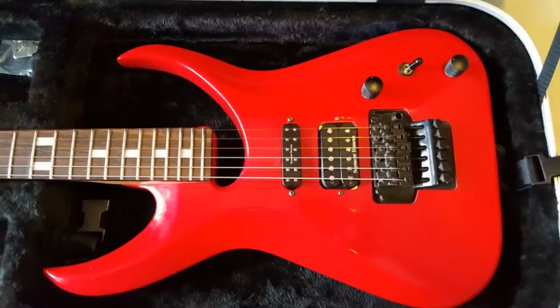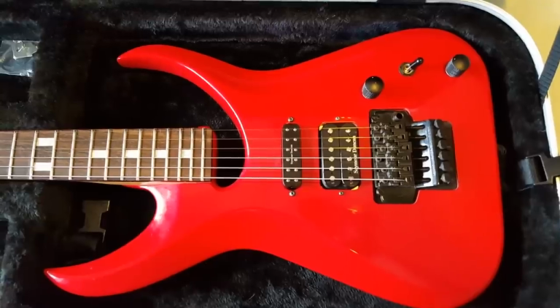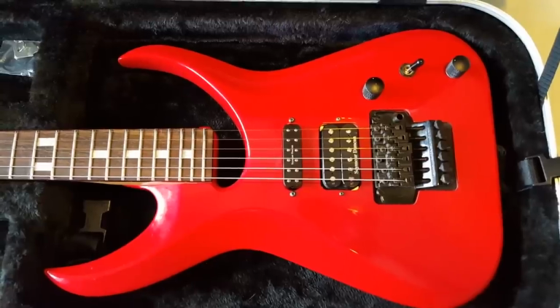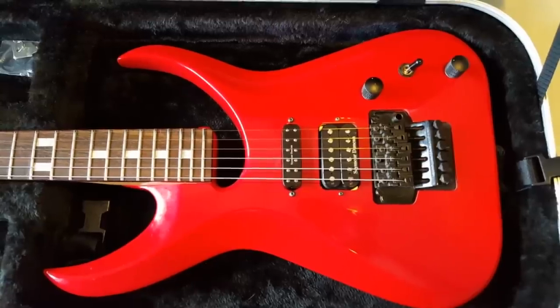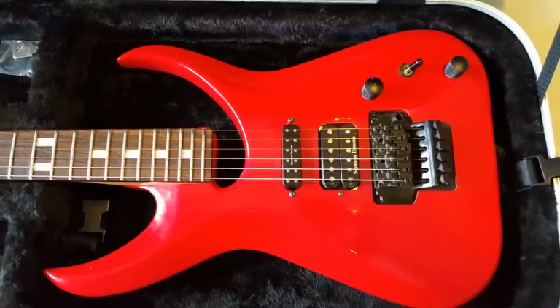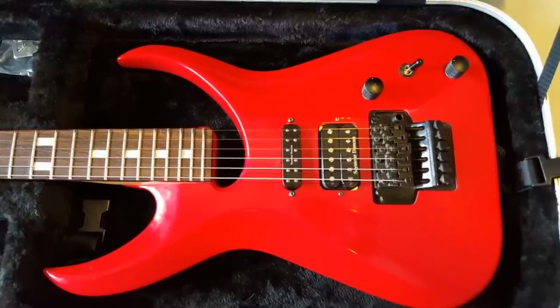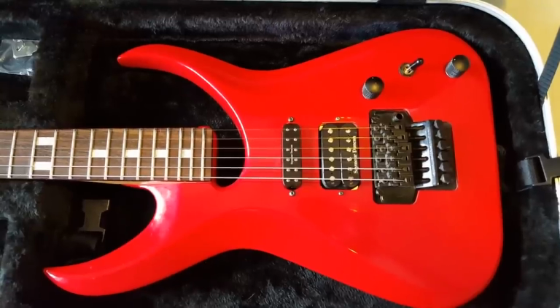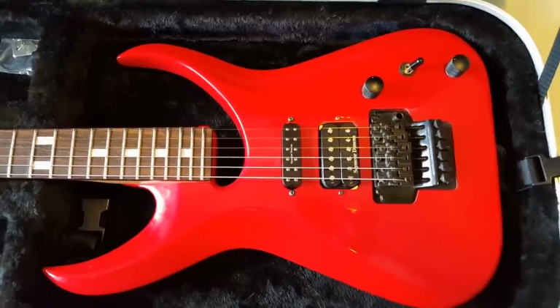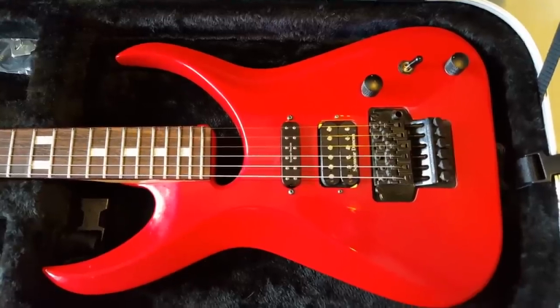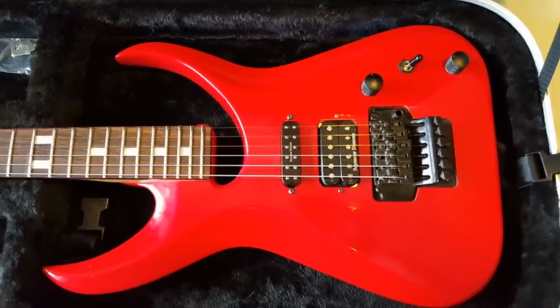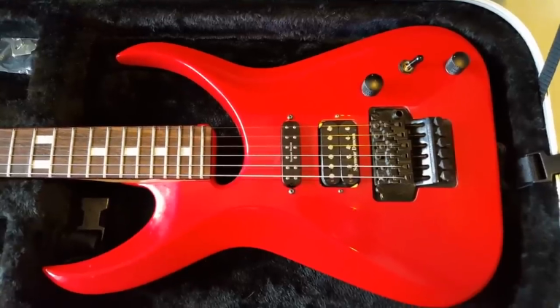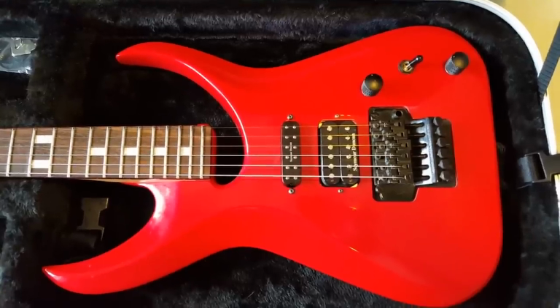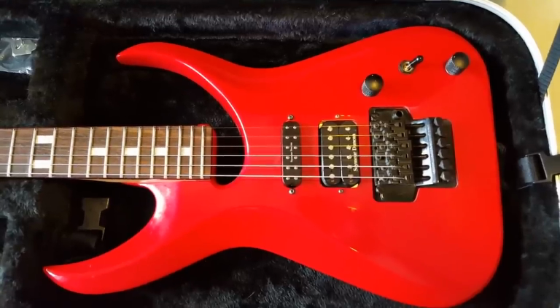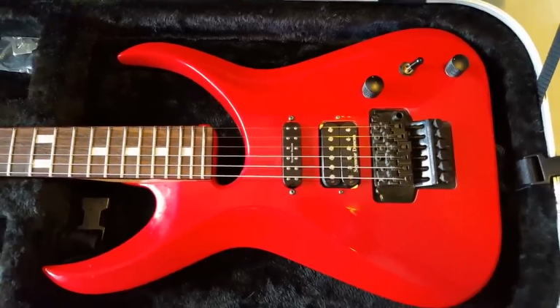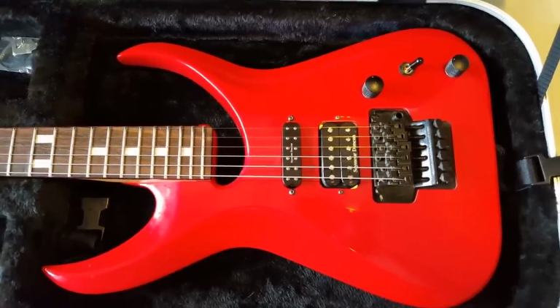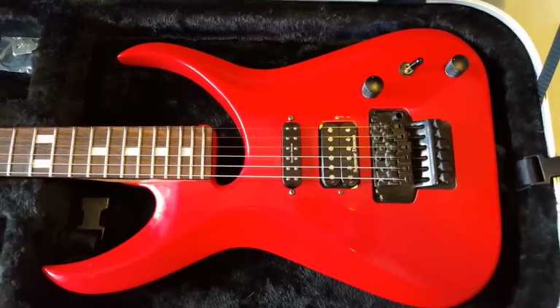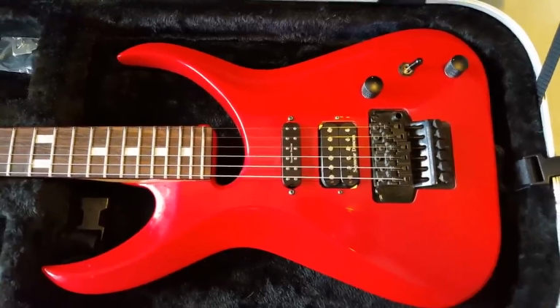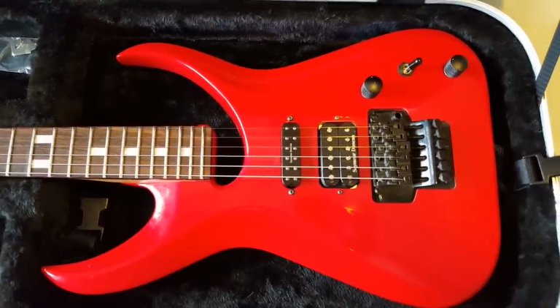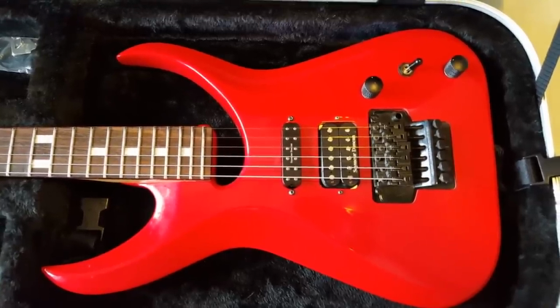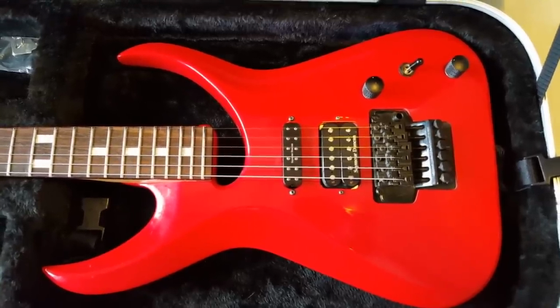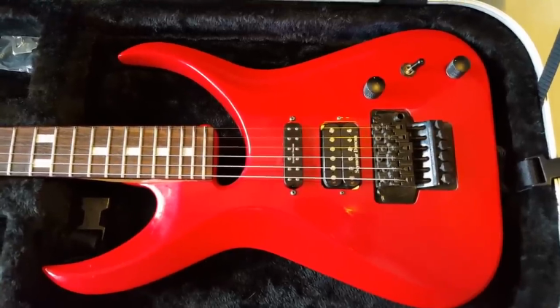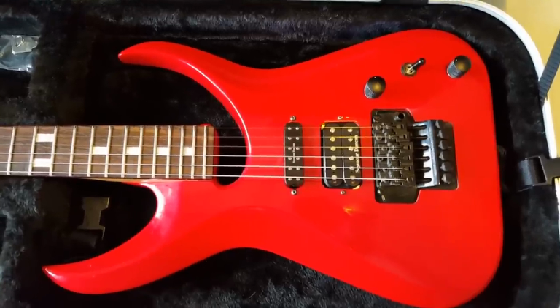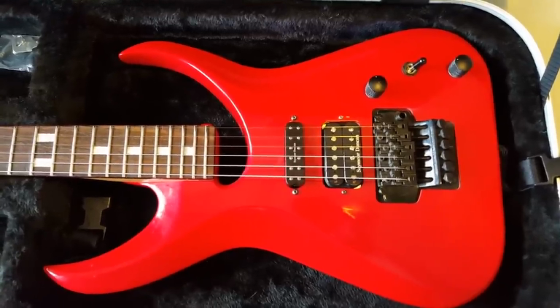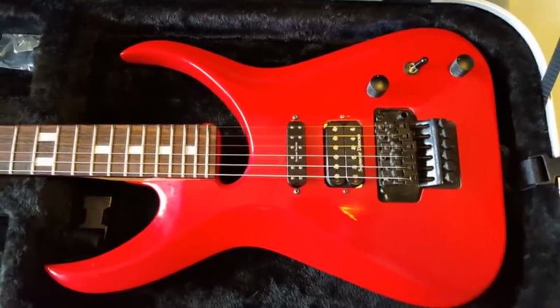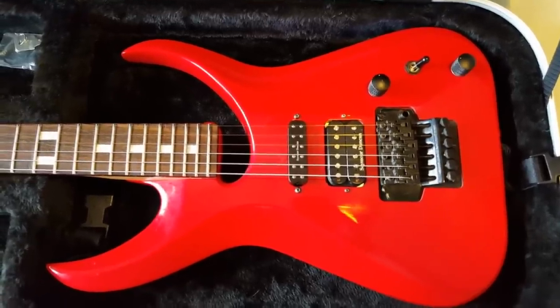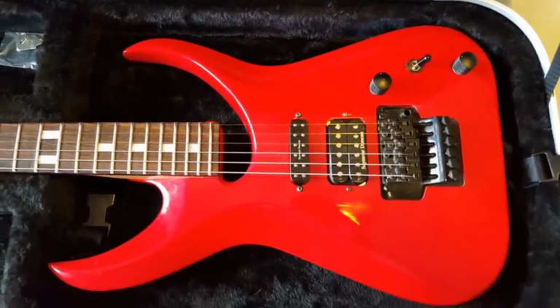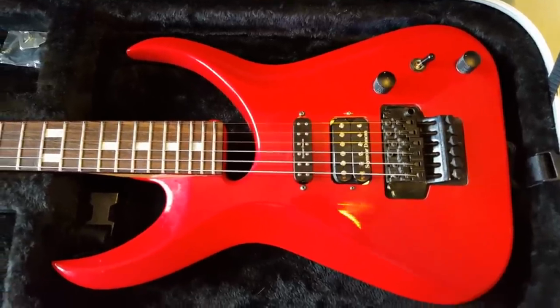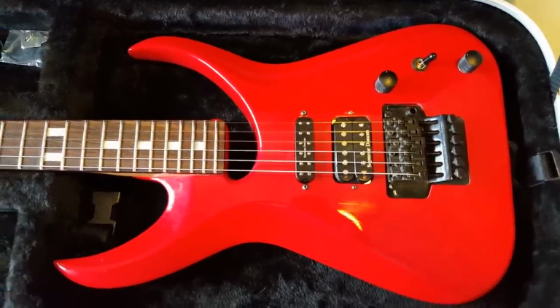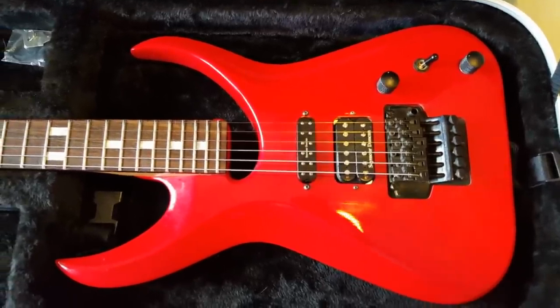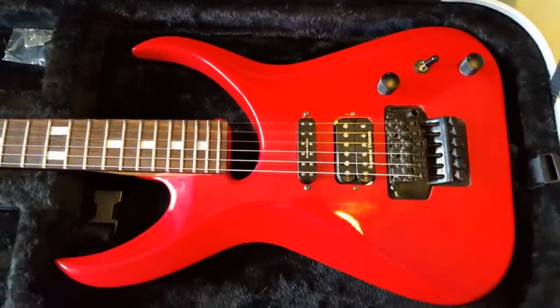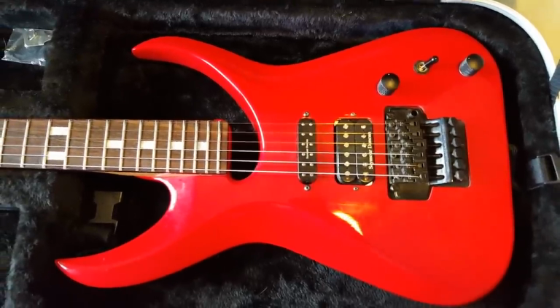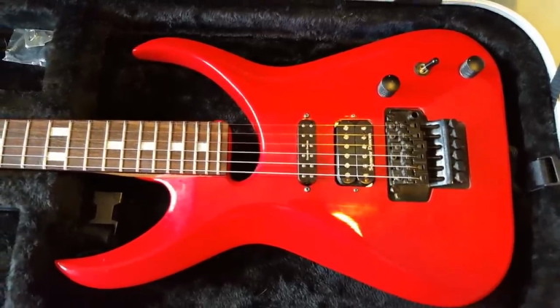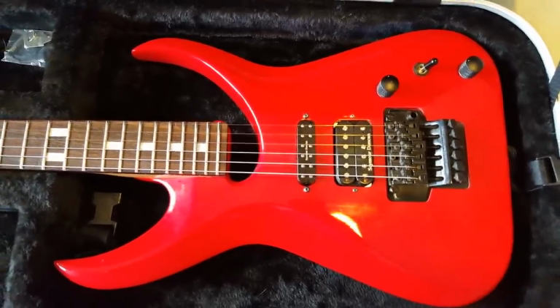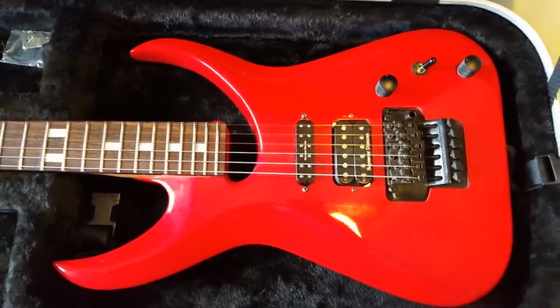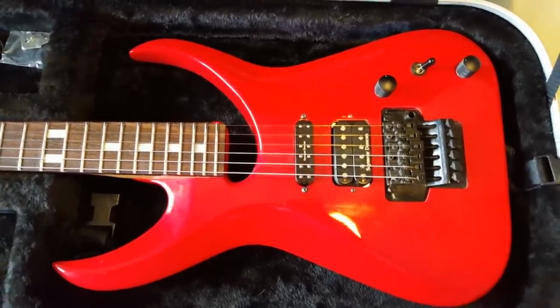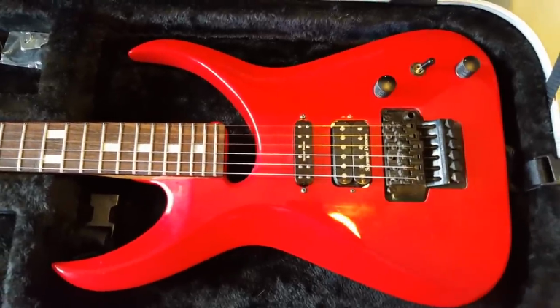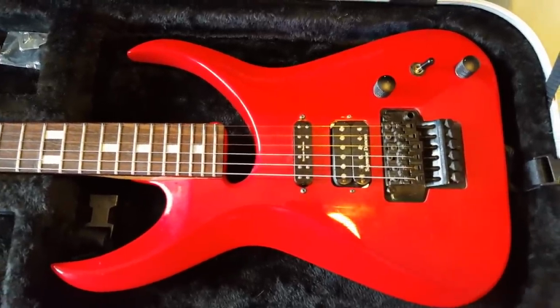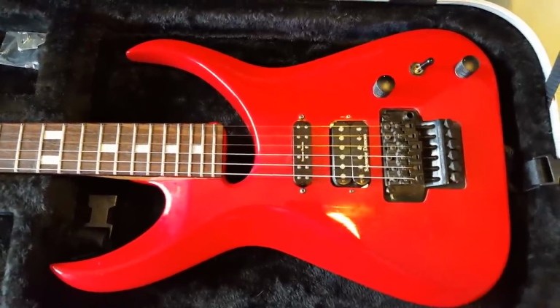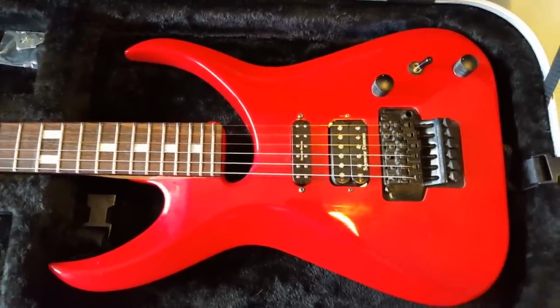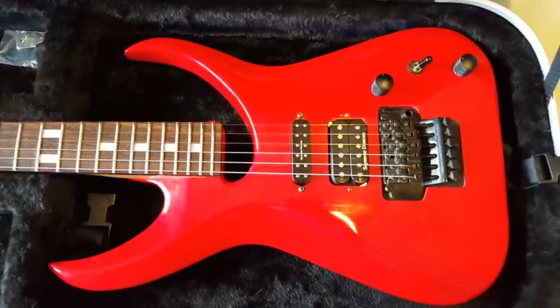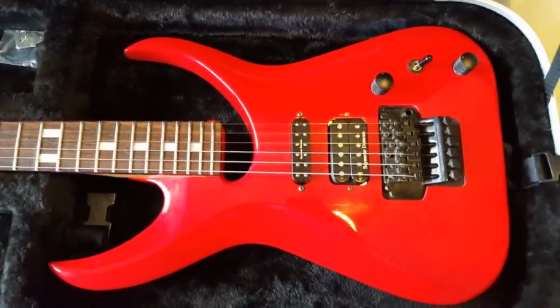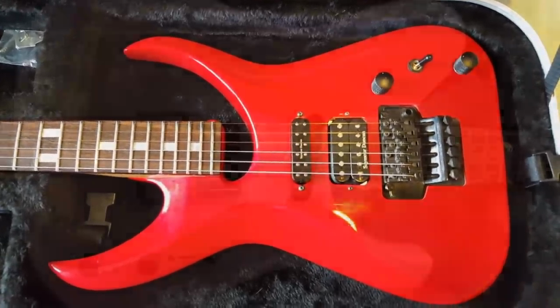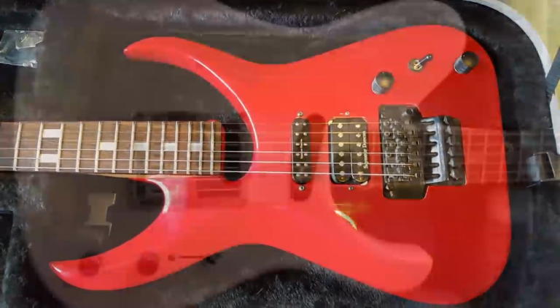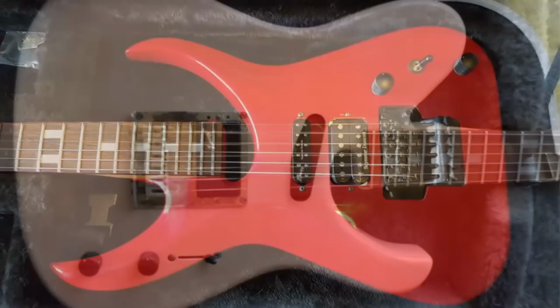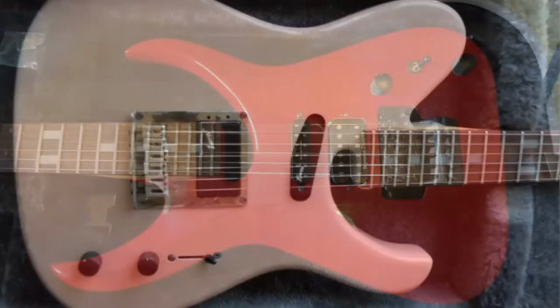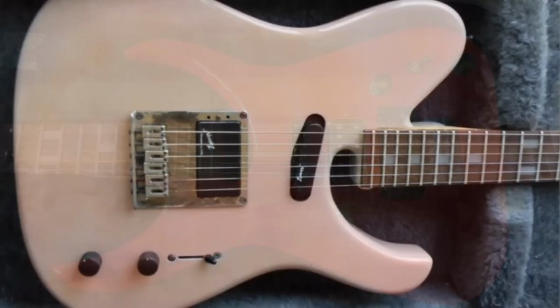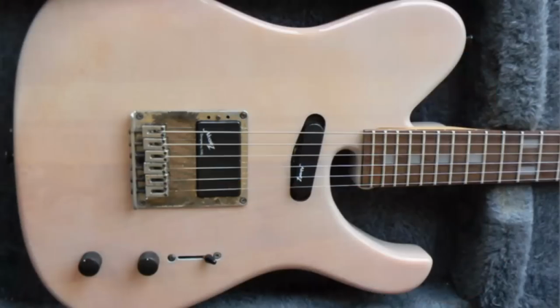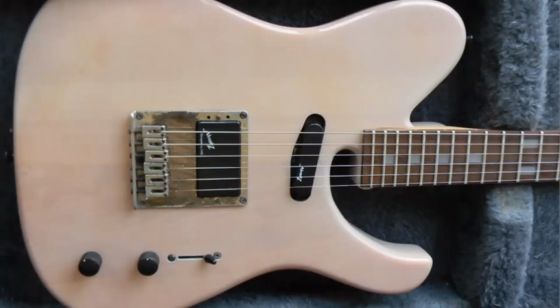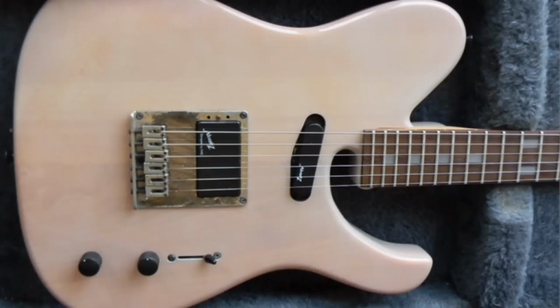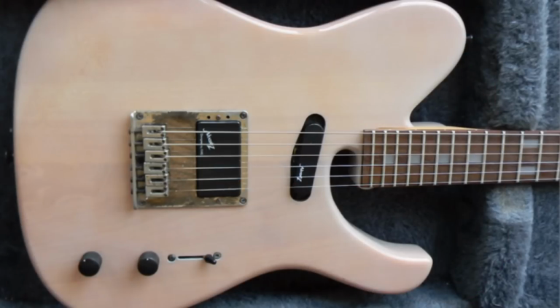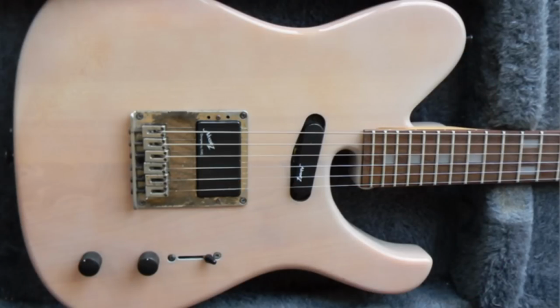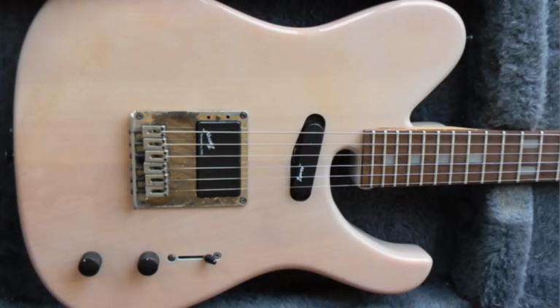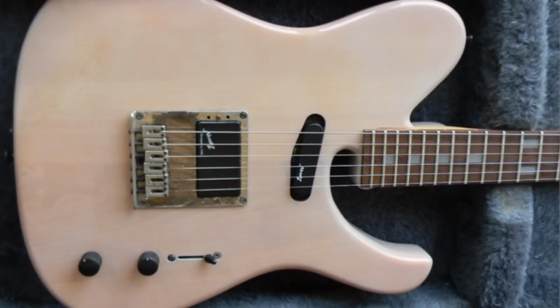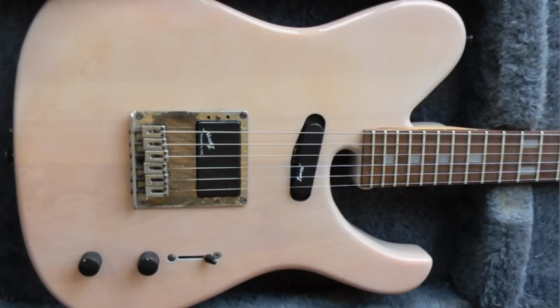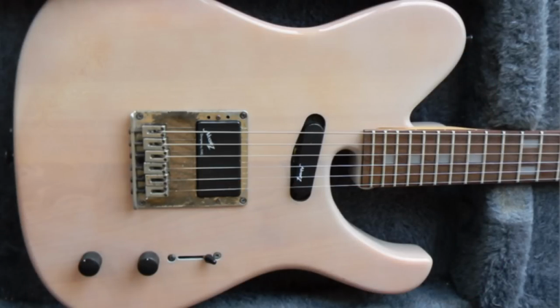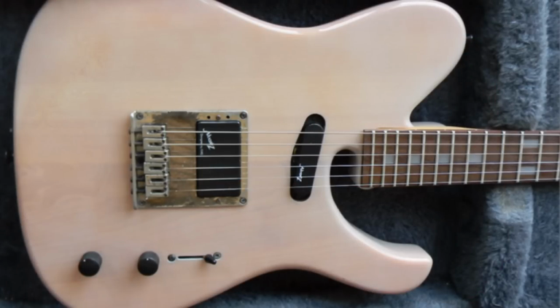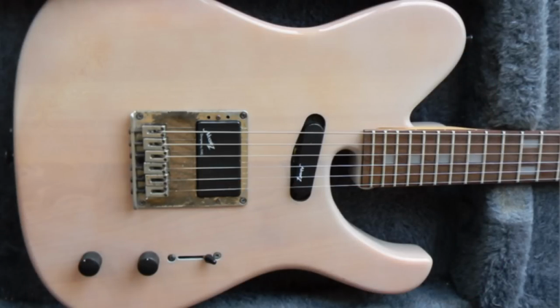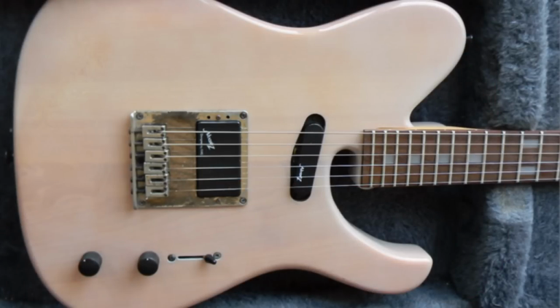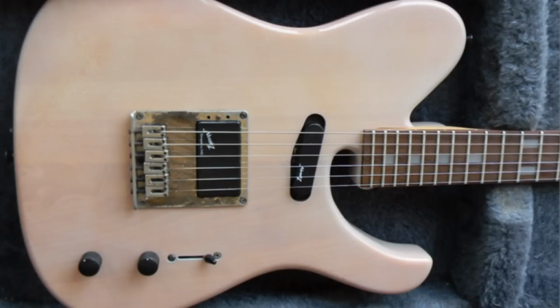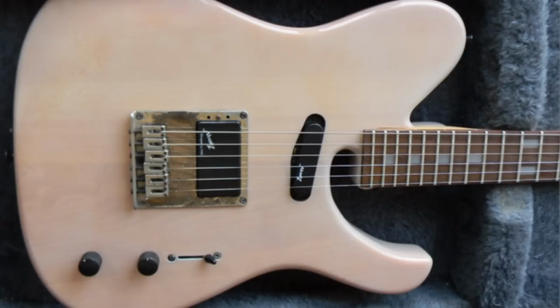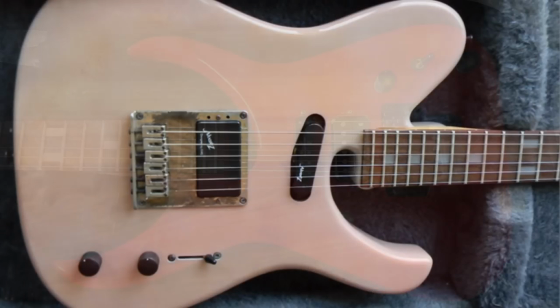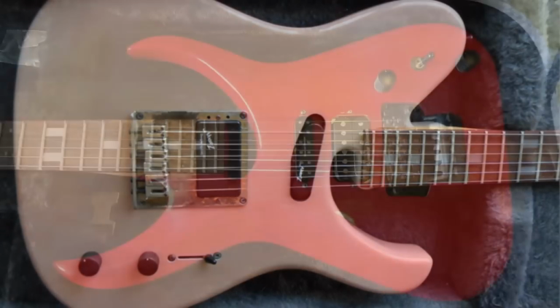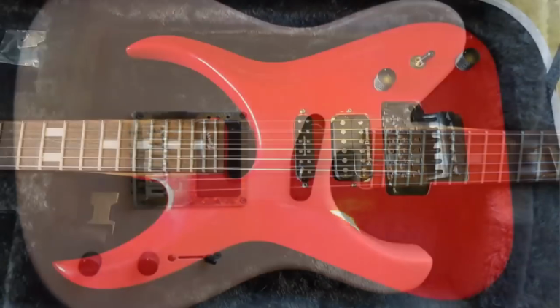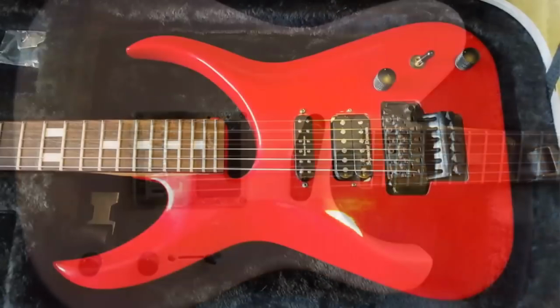Number four: they were all made in Korea, and there were different versions — a Tele-style version and a Strat-style version.